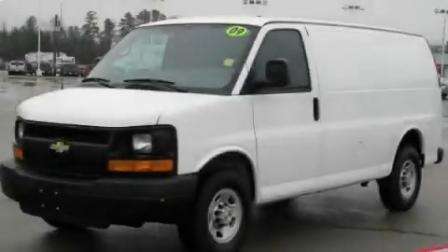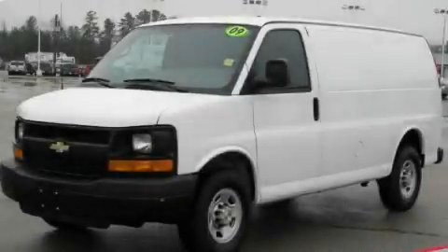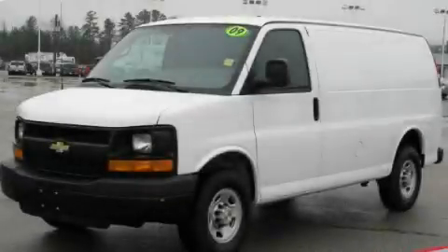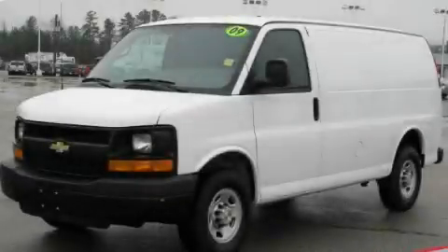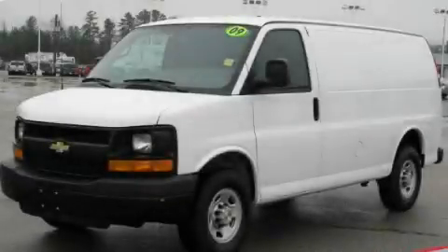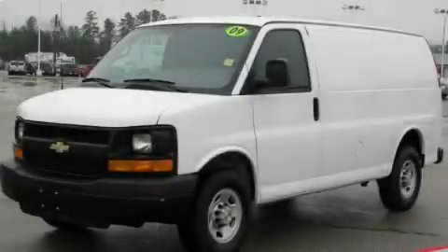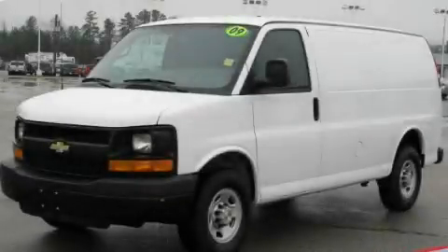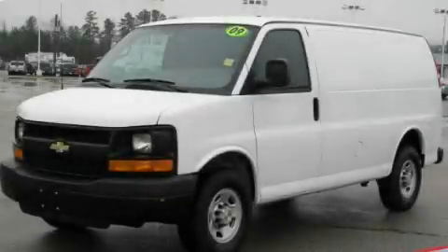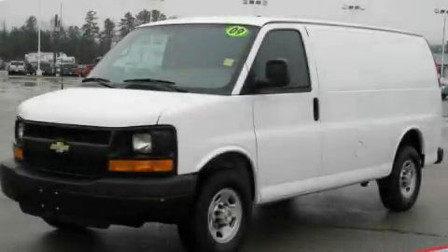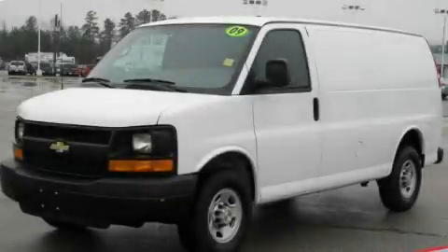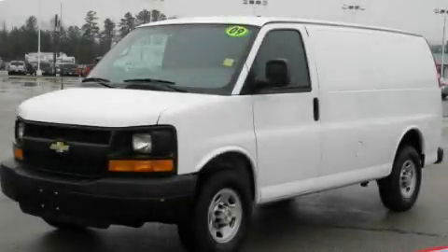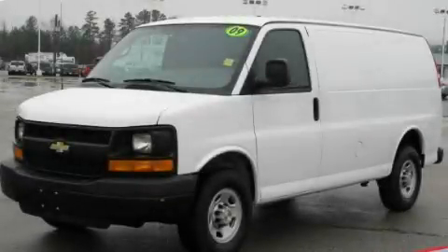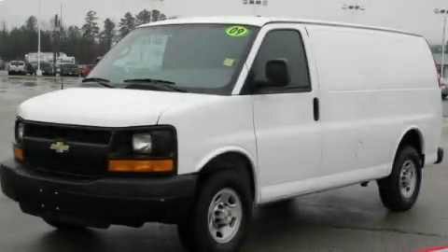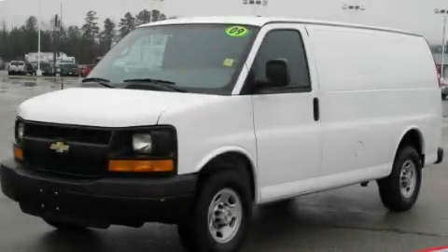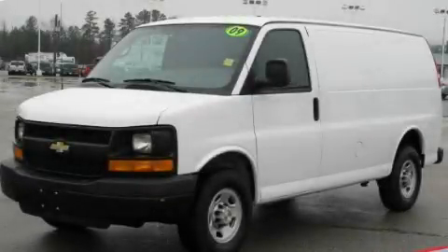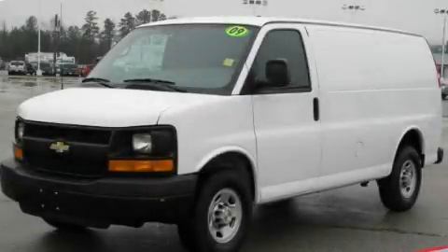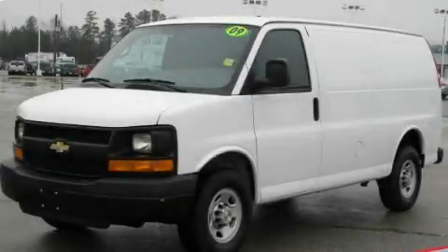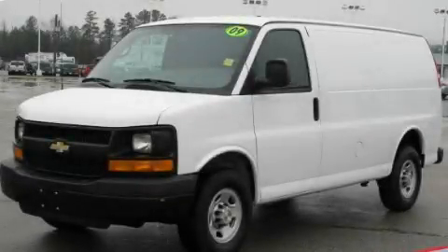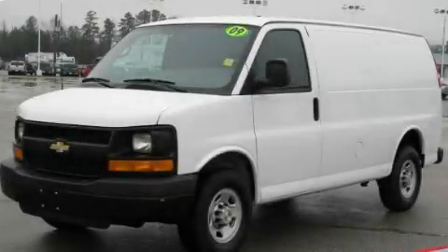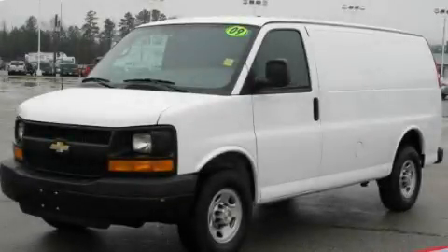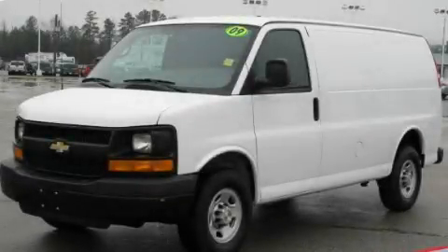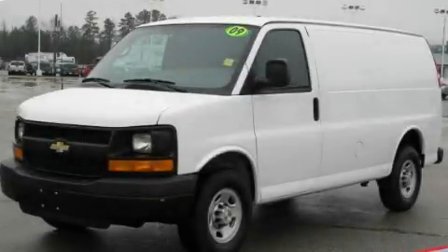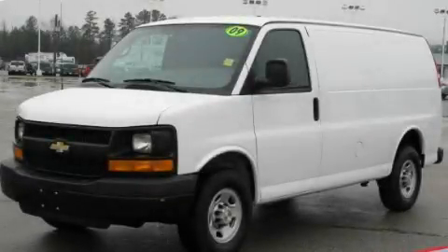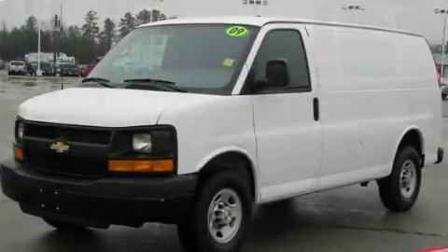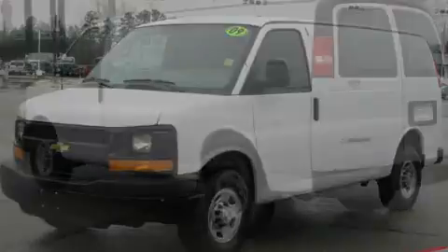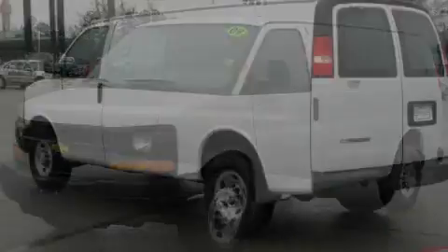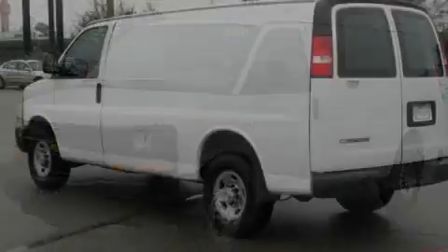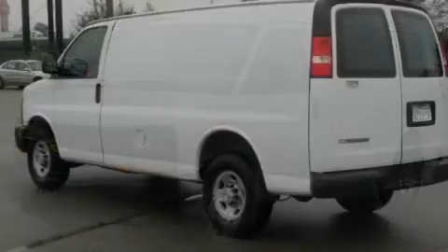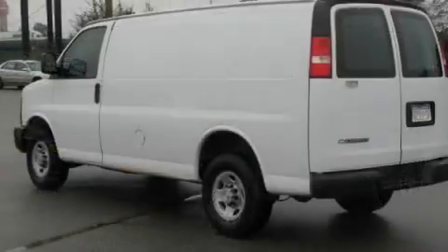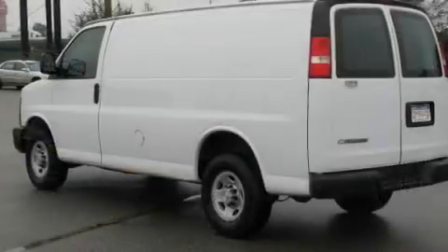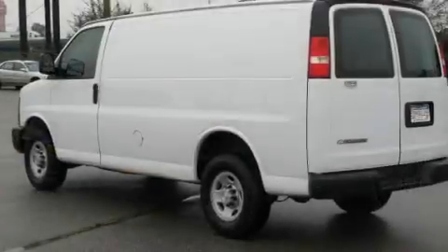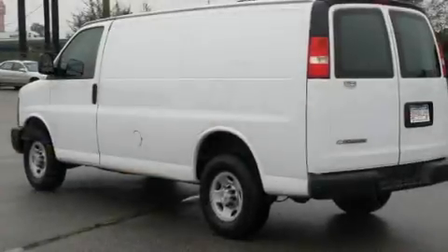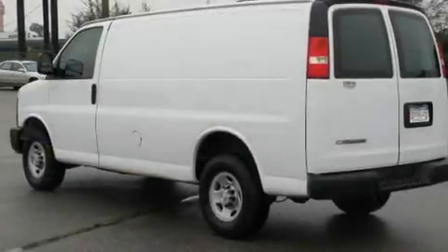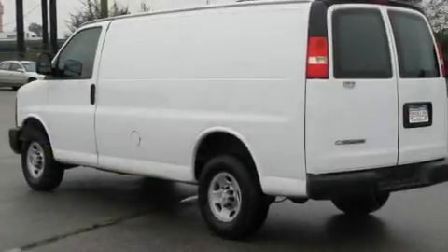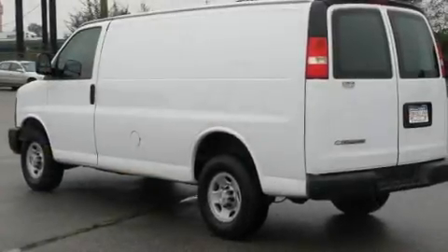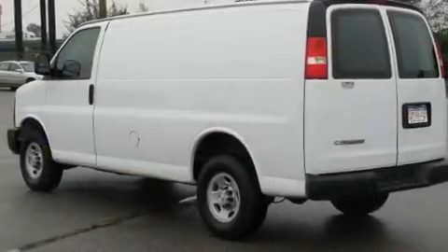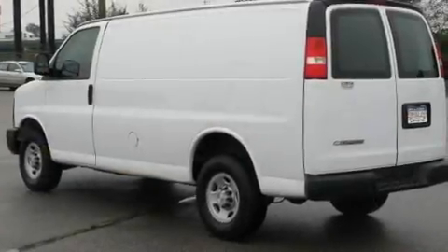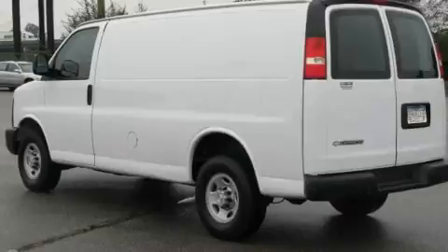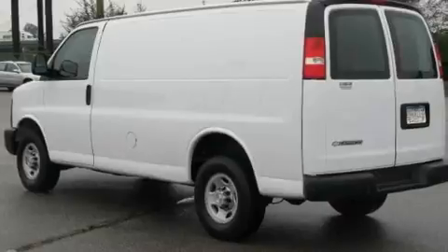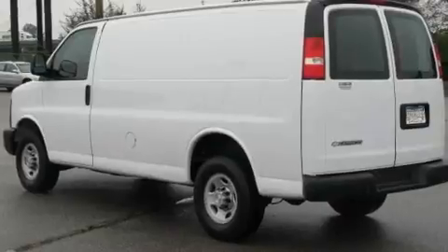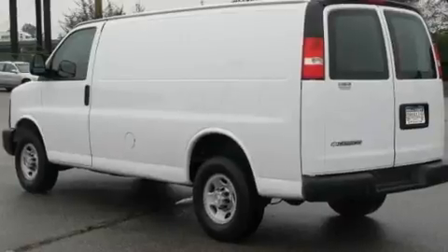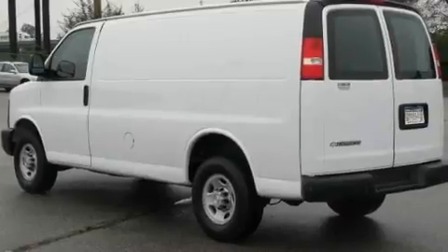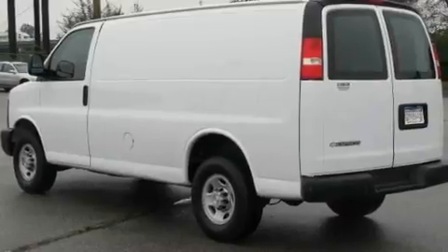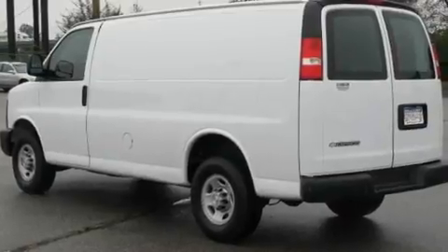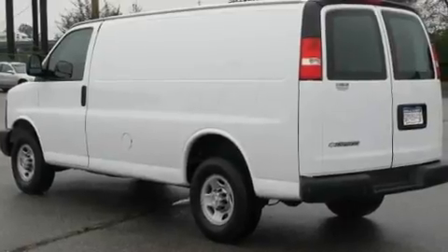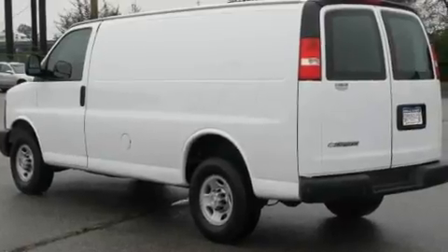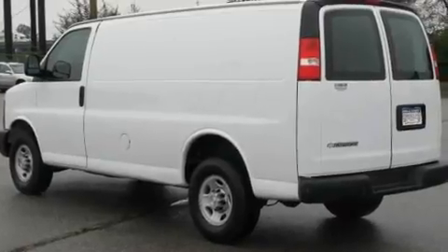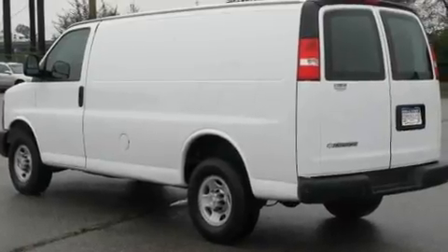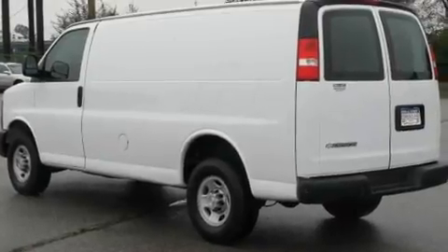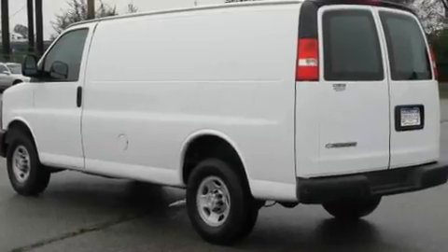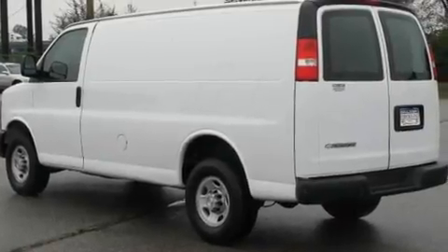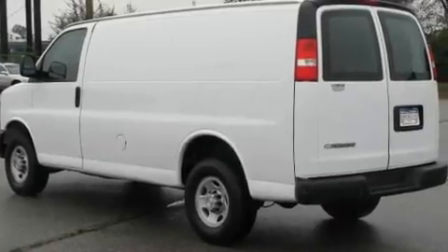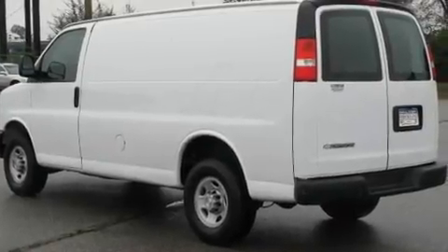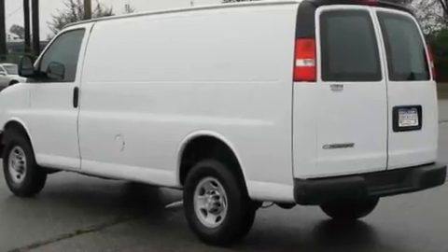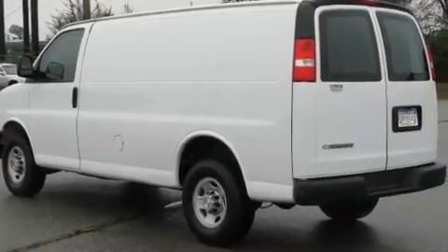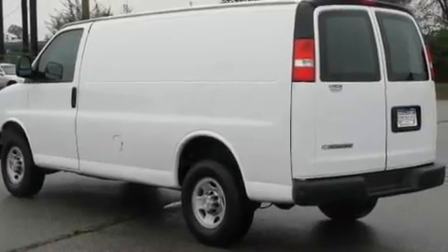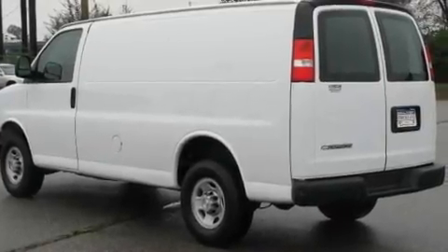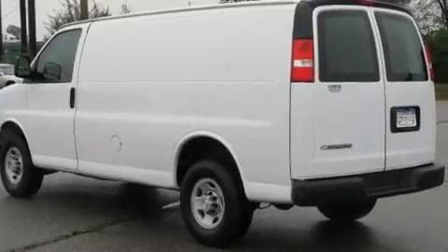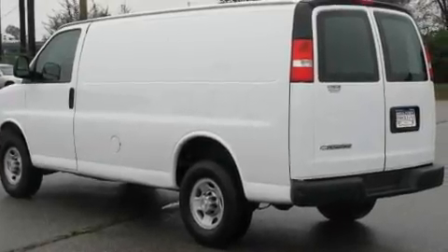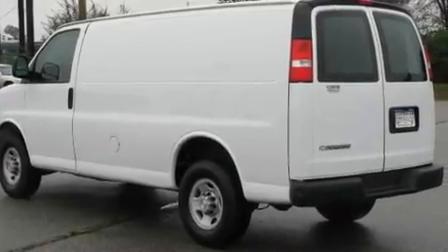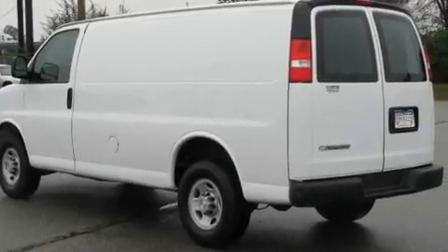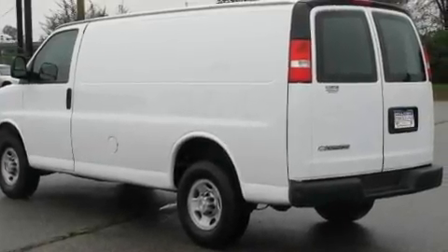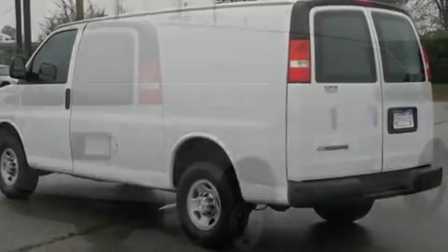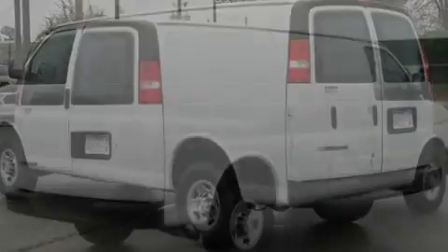This is a 2009 Chevrolet Express. It has a 4.8 liter 8 cylinder engine and an automatic transmission.